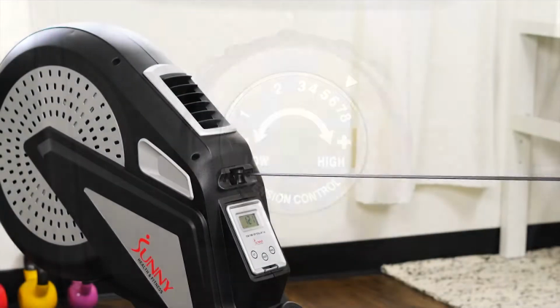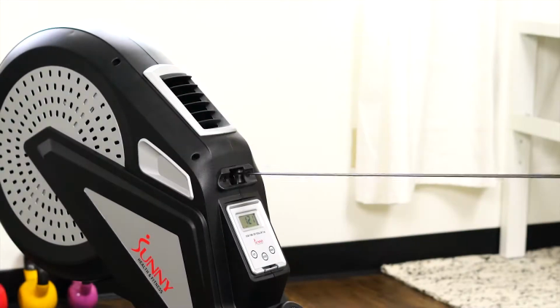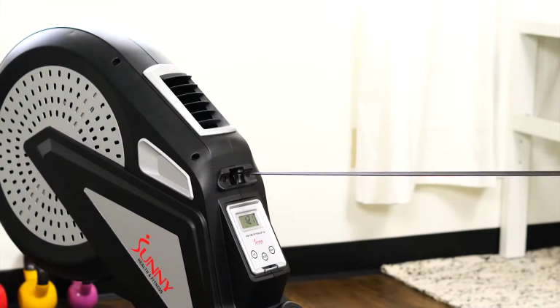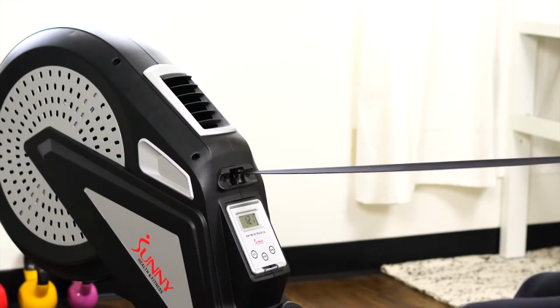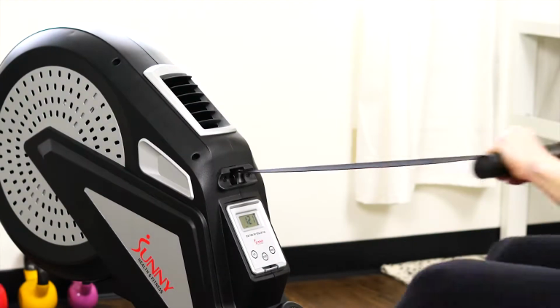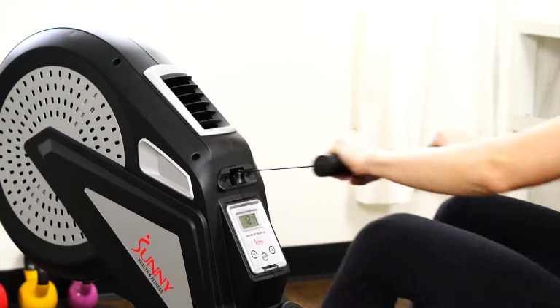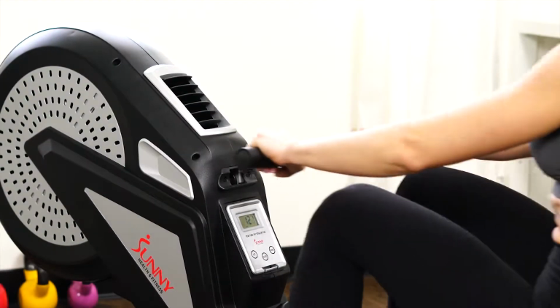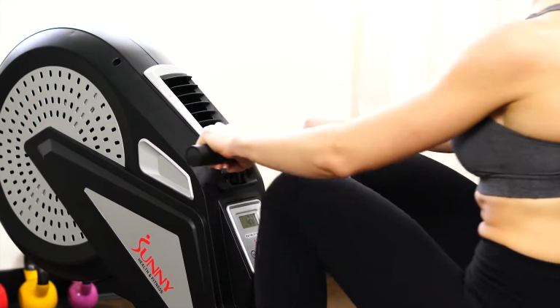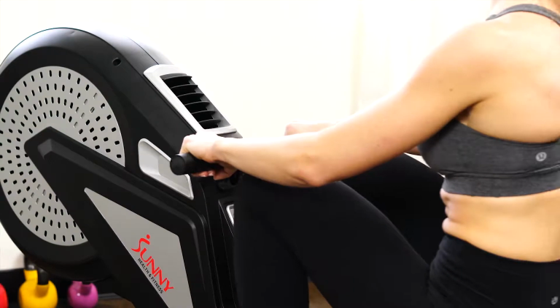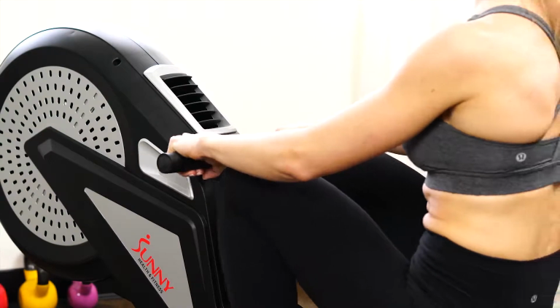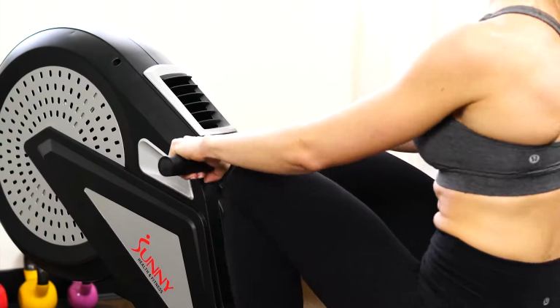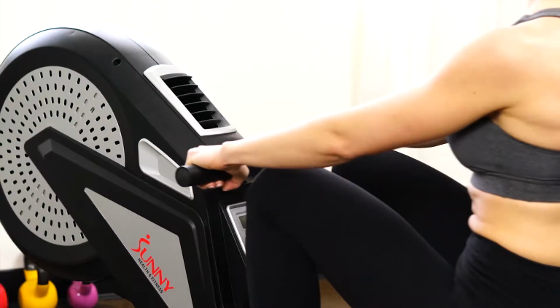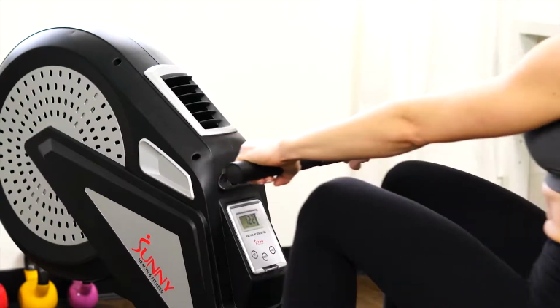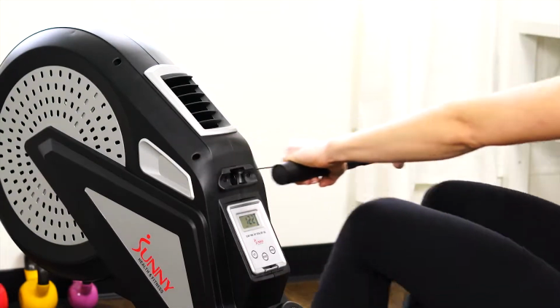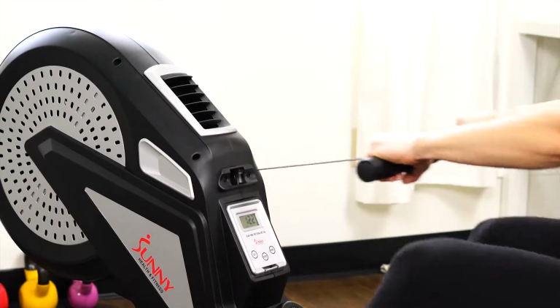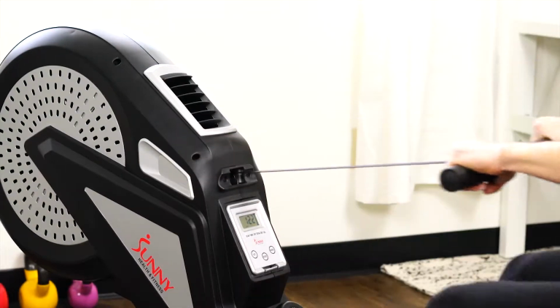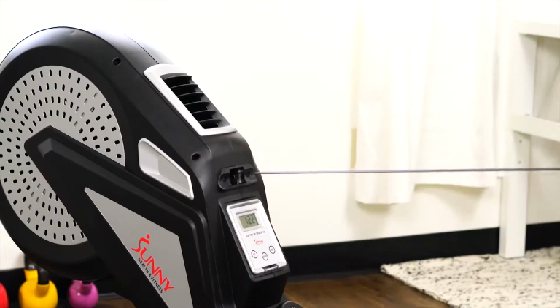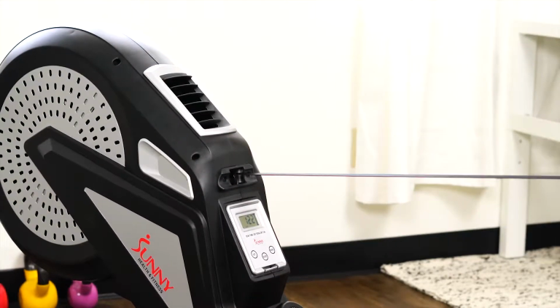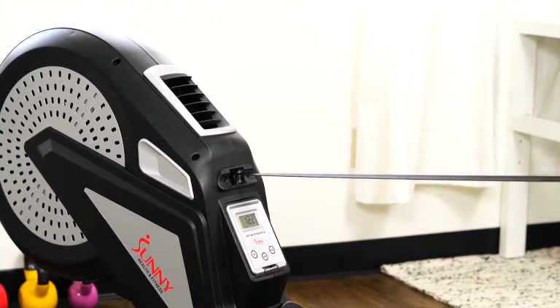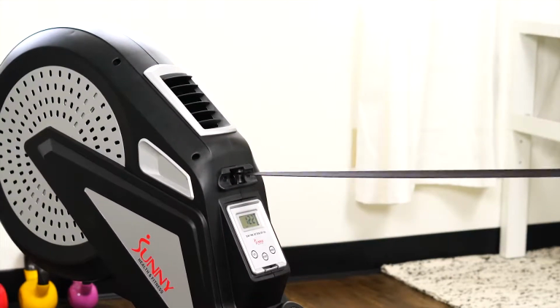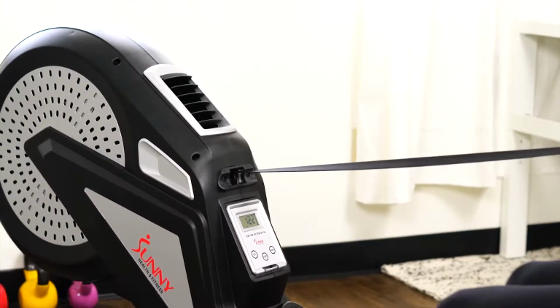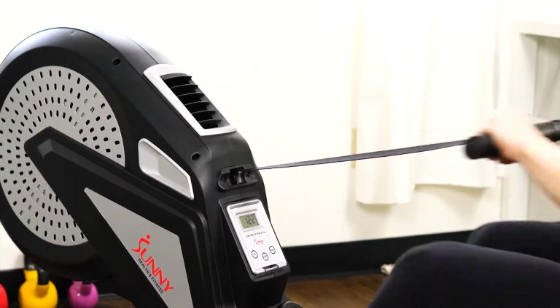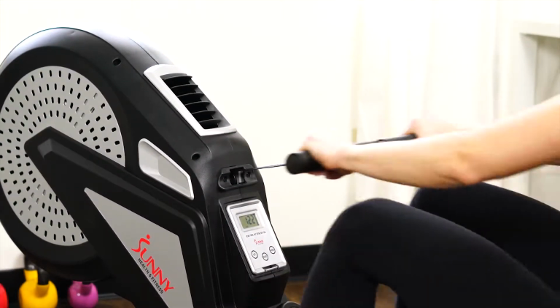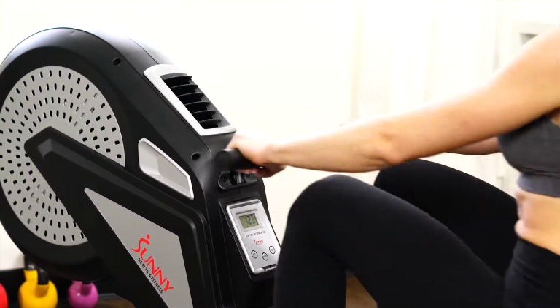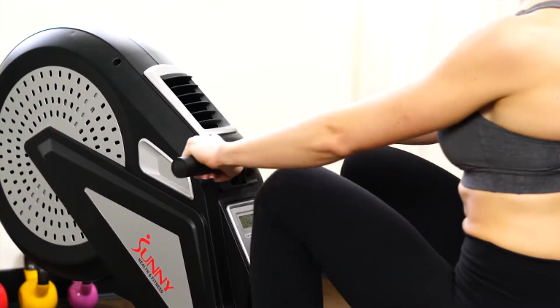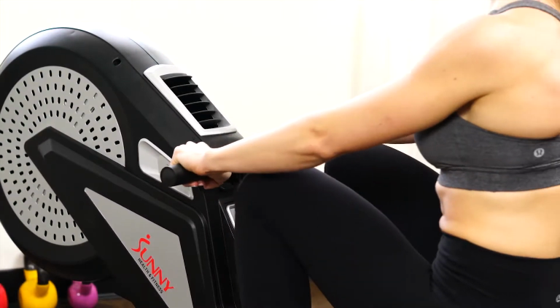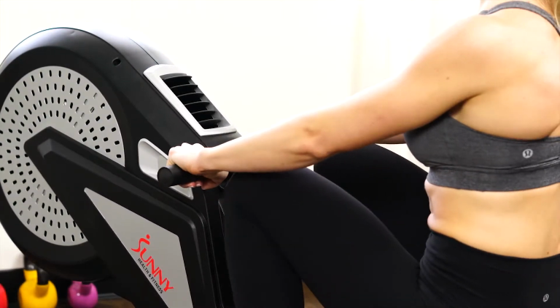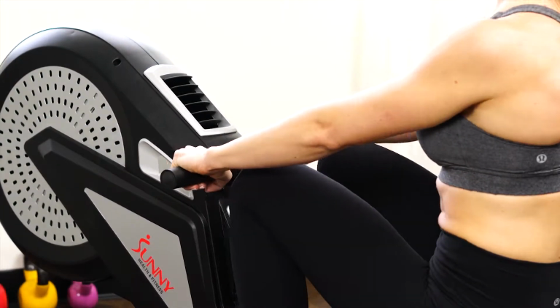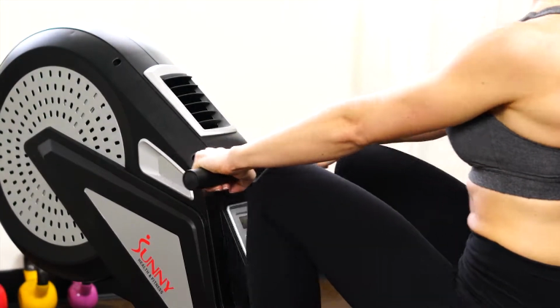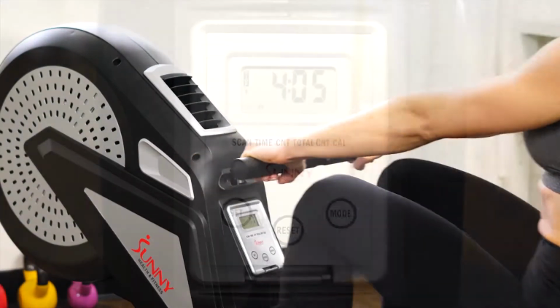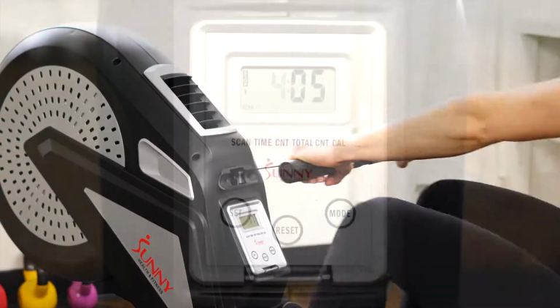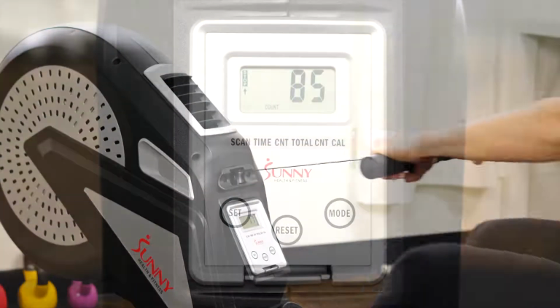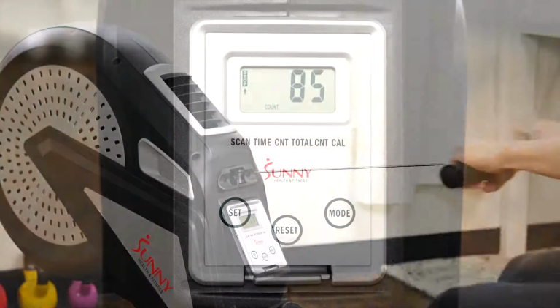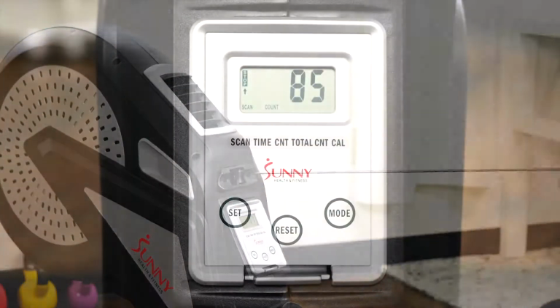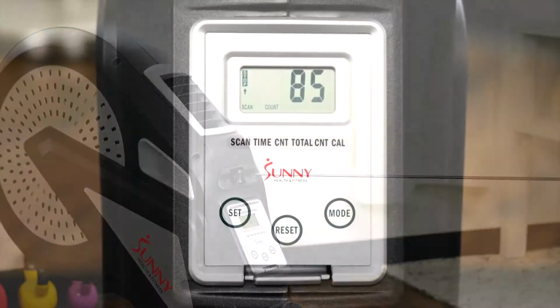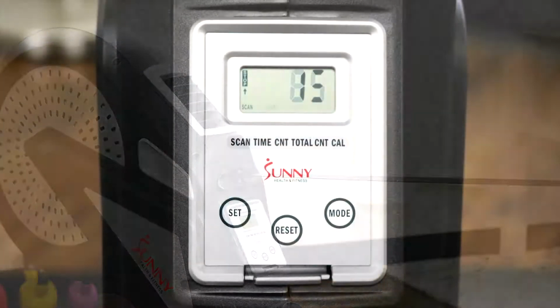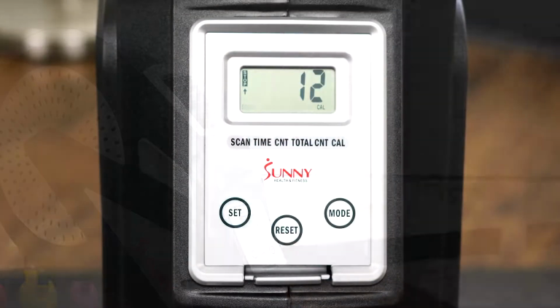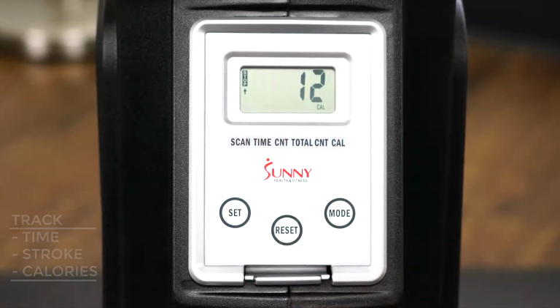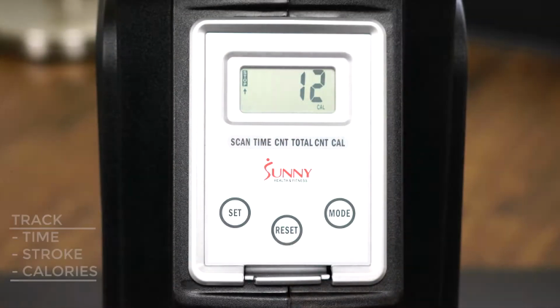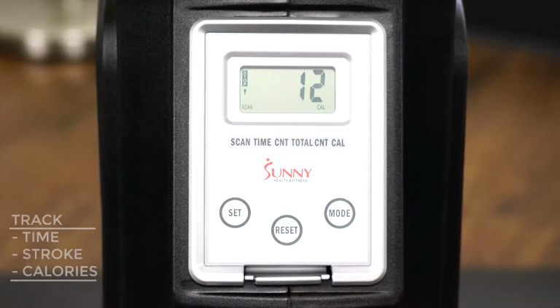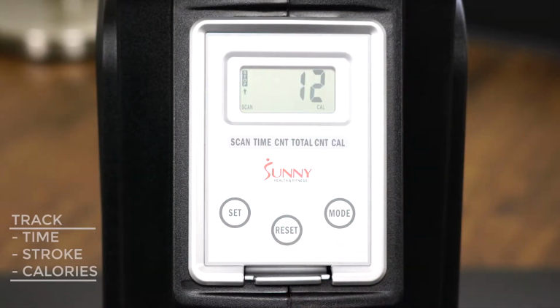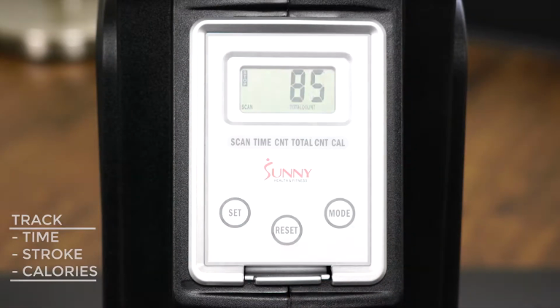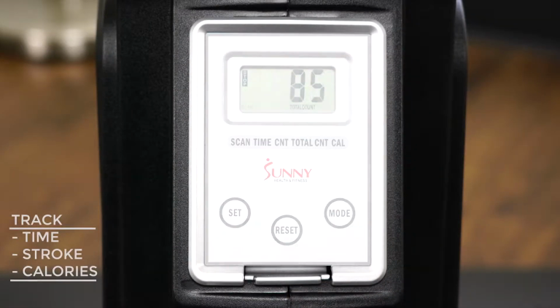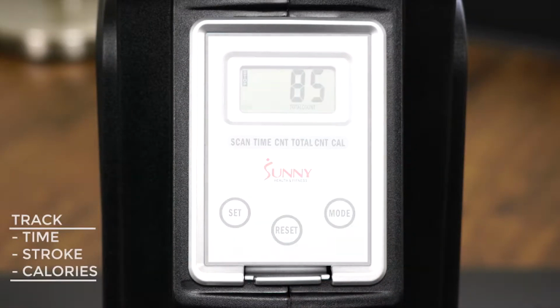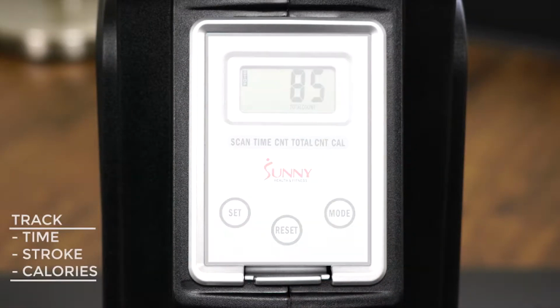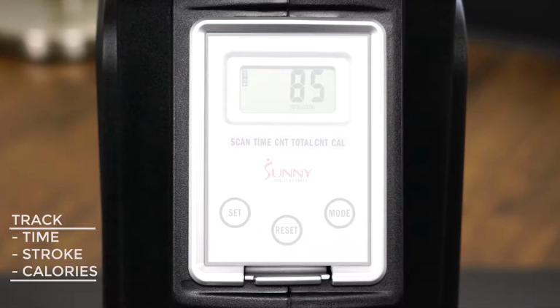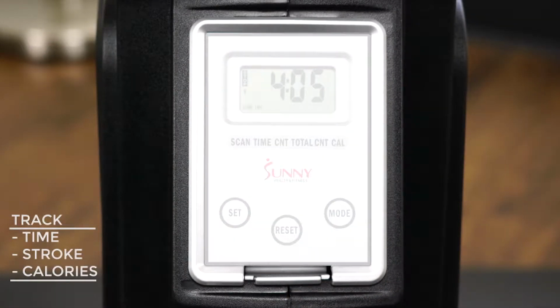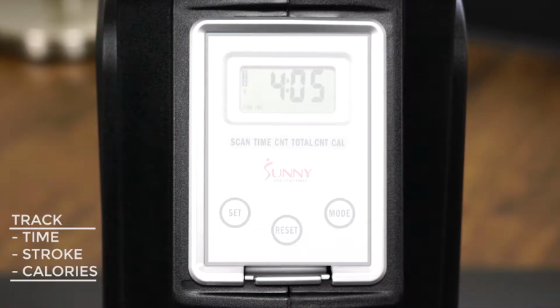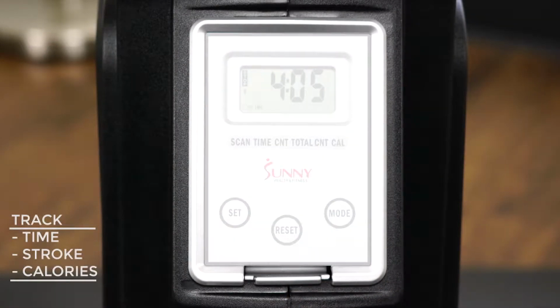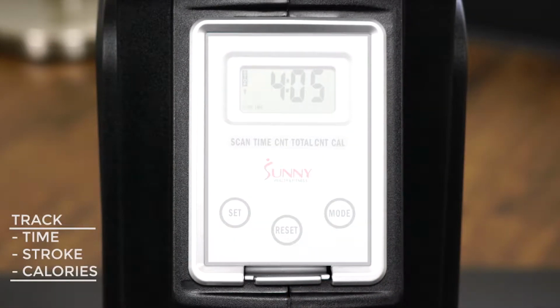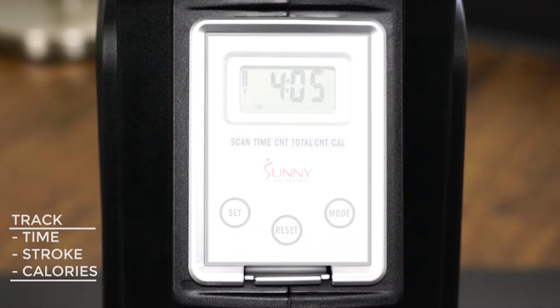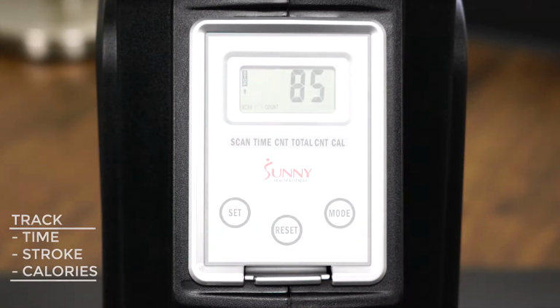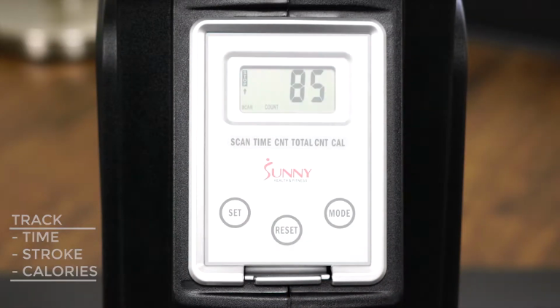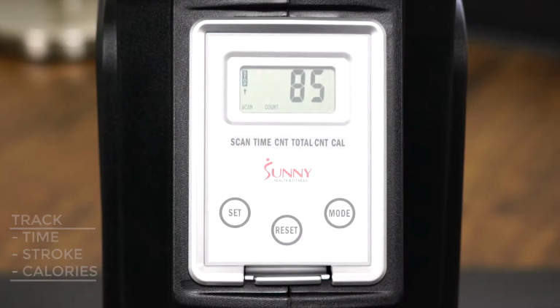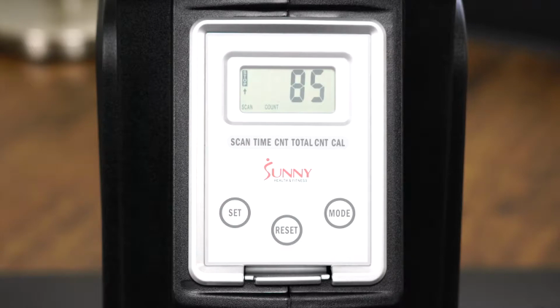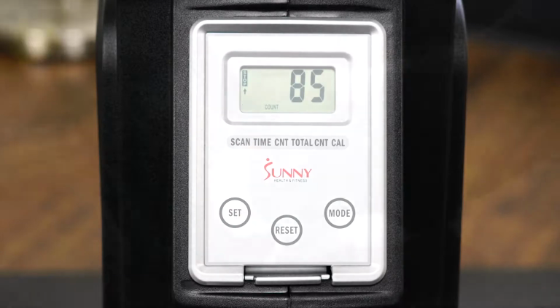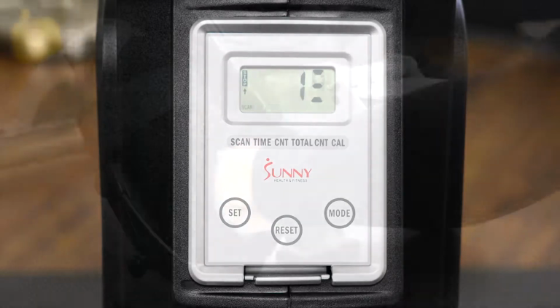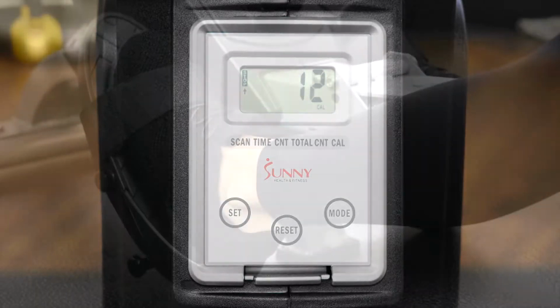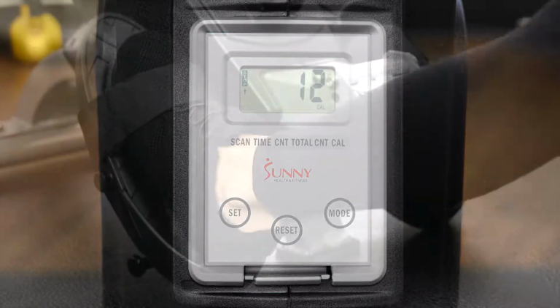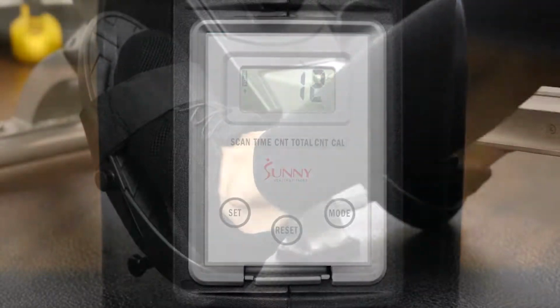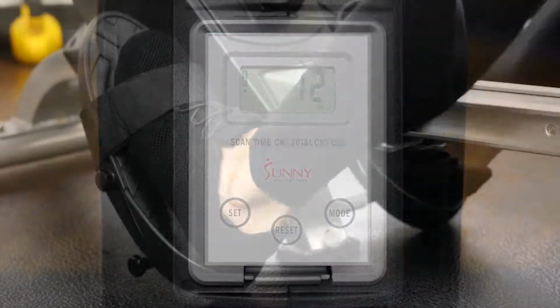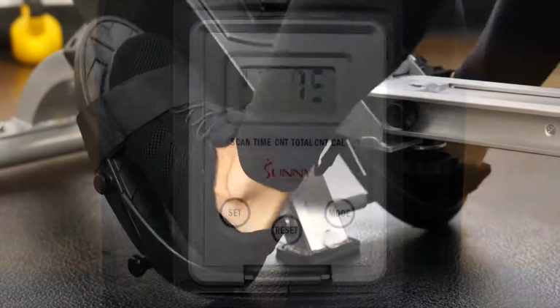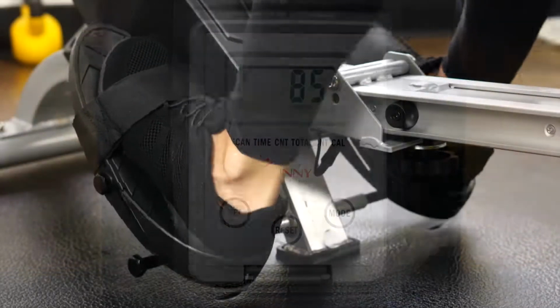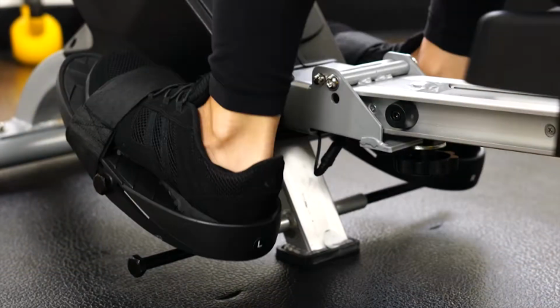Accurately track your rowing progress with the LCD digital monitor. Track time, stroke count, calories and more.